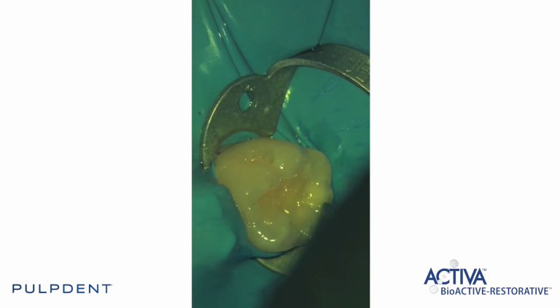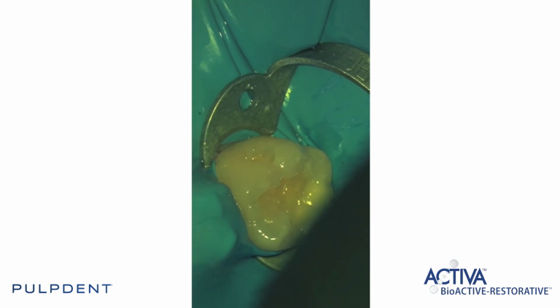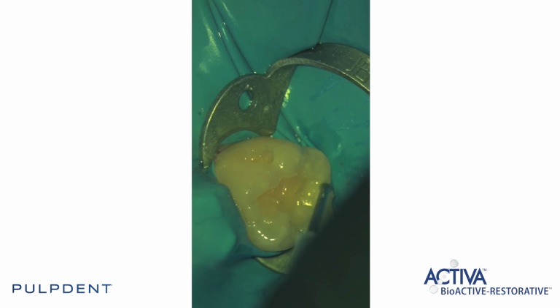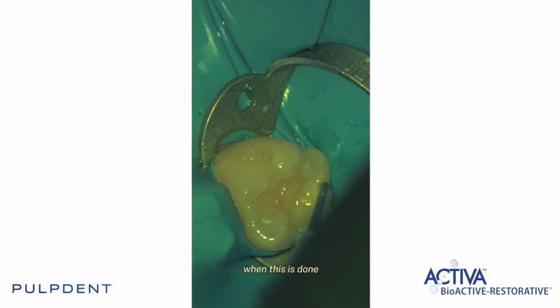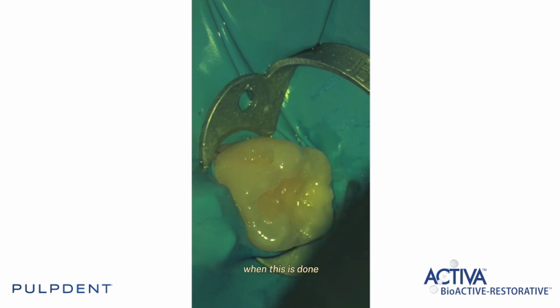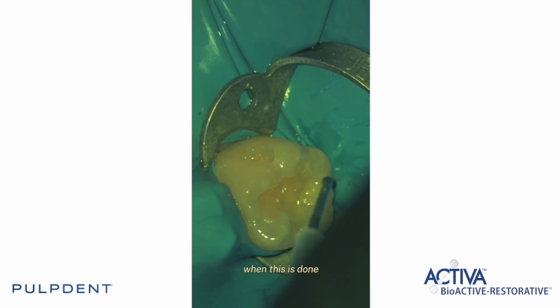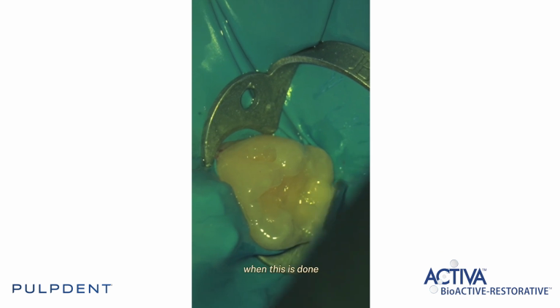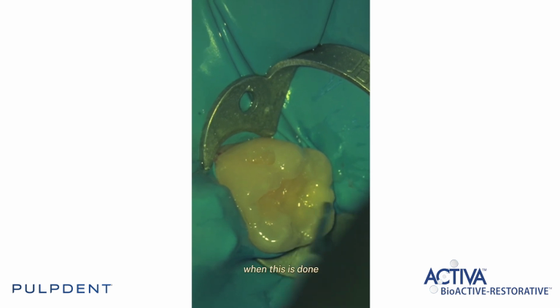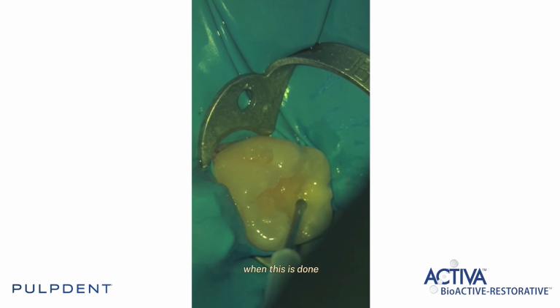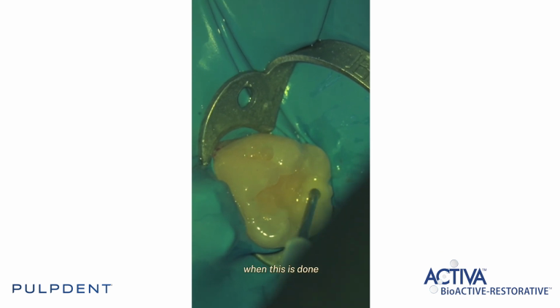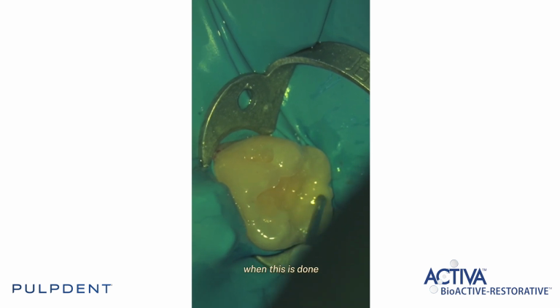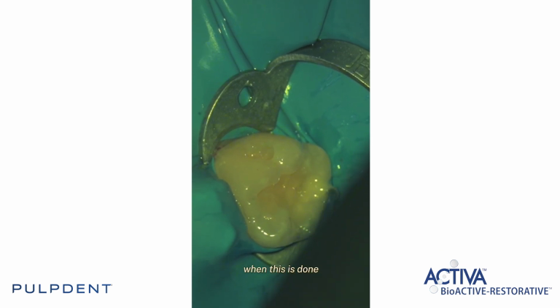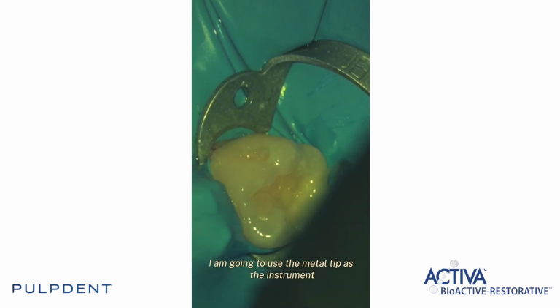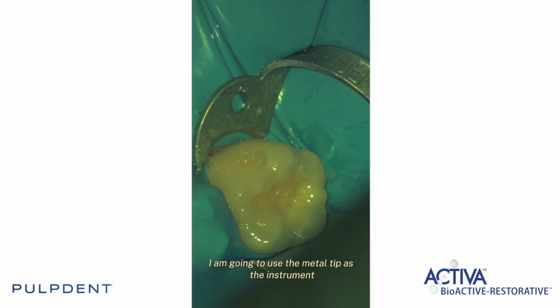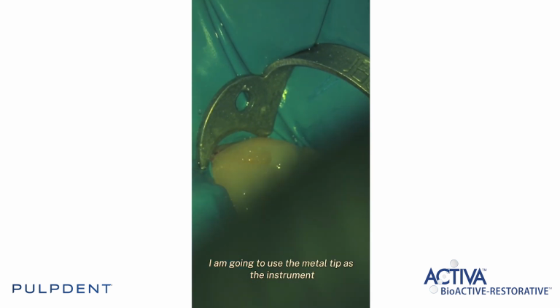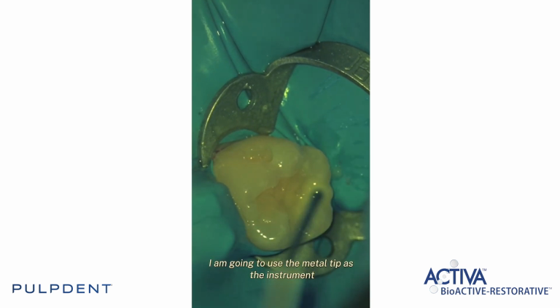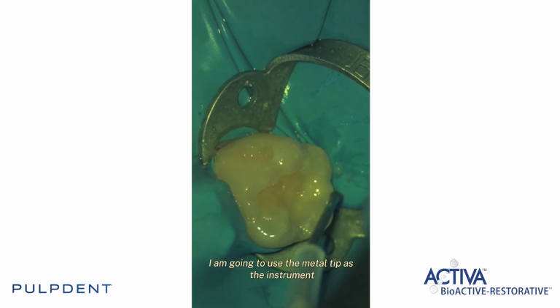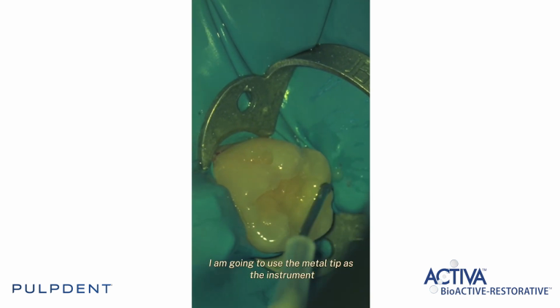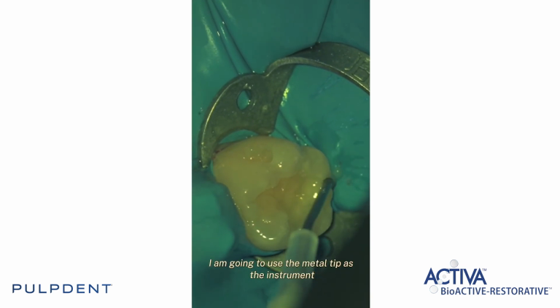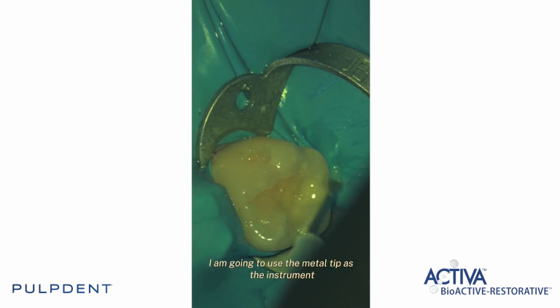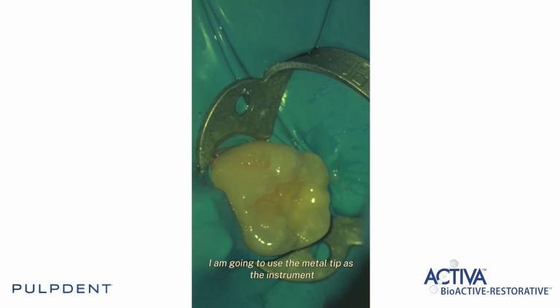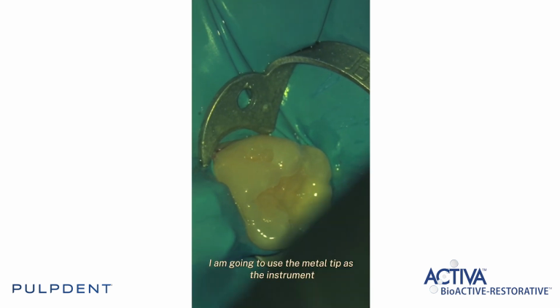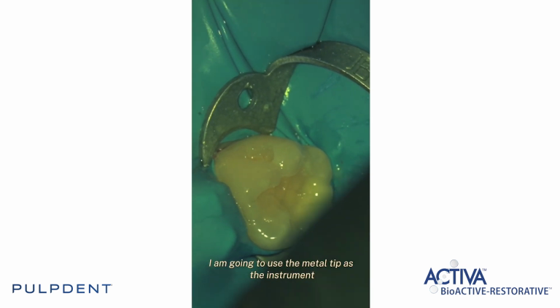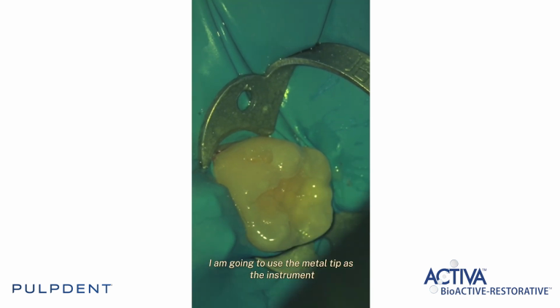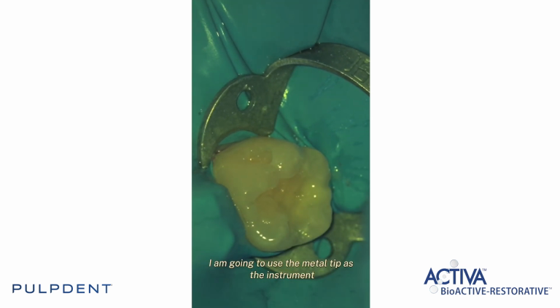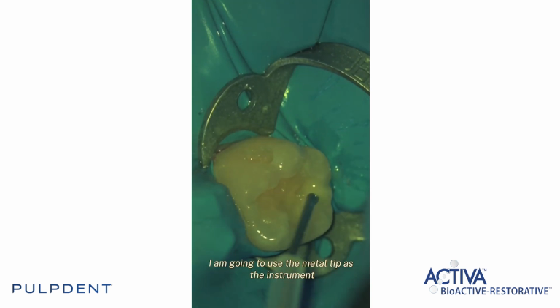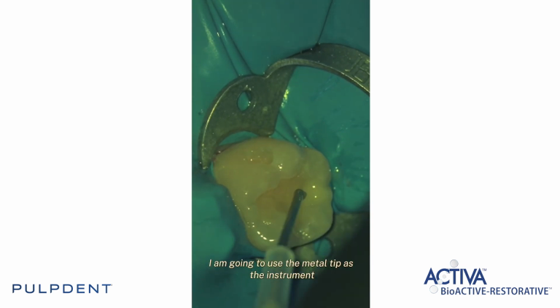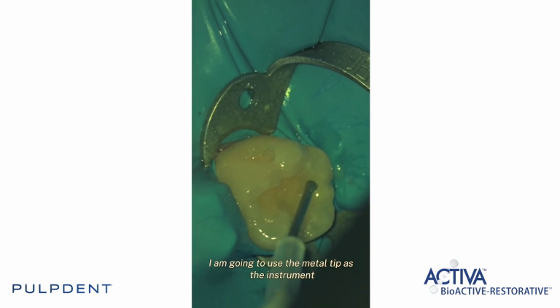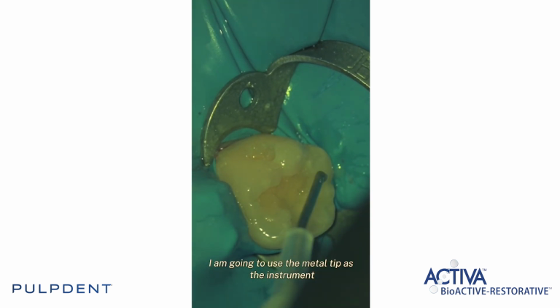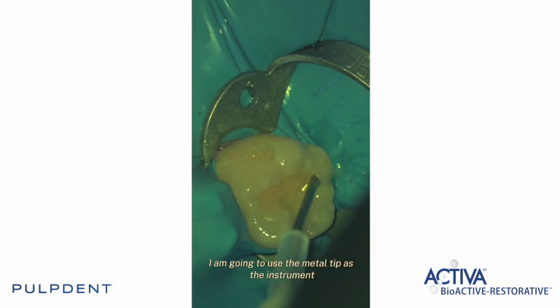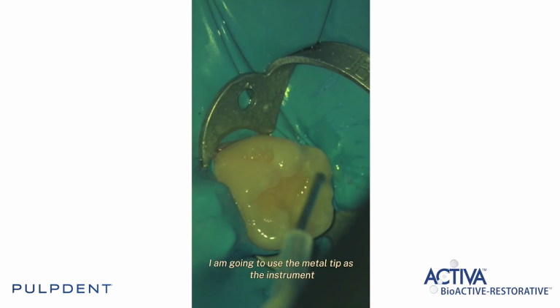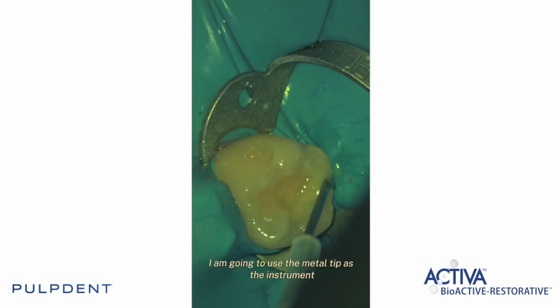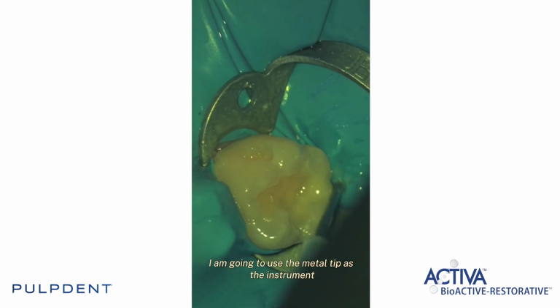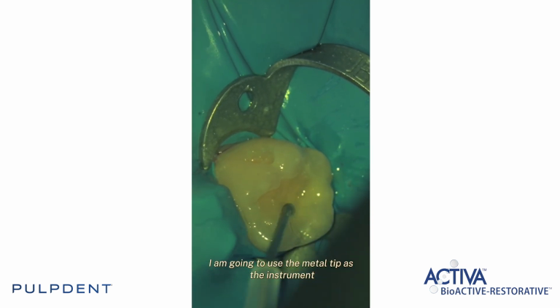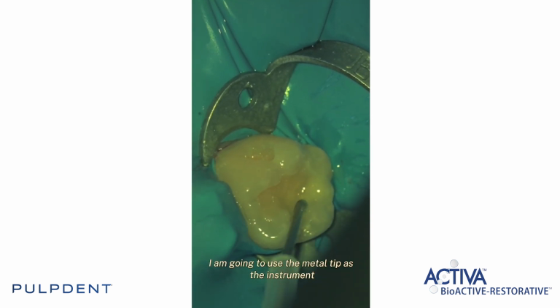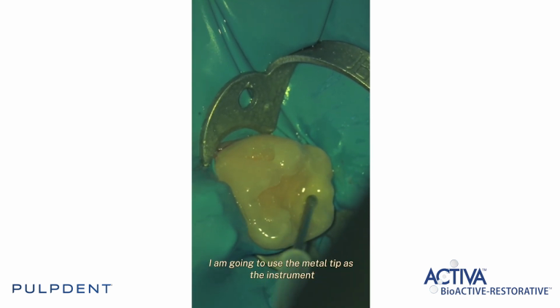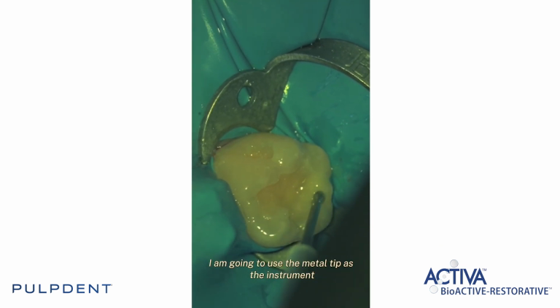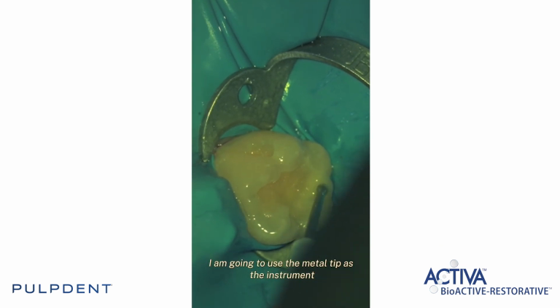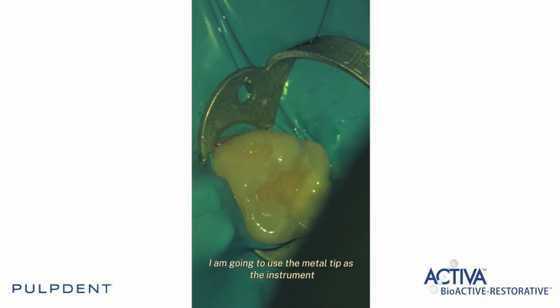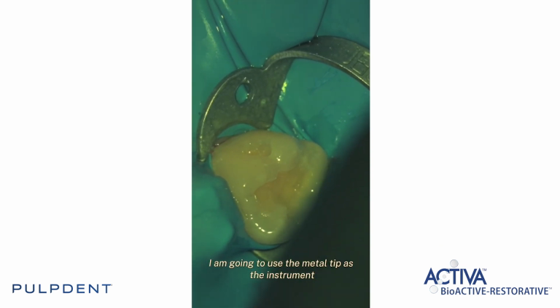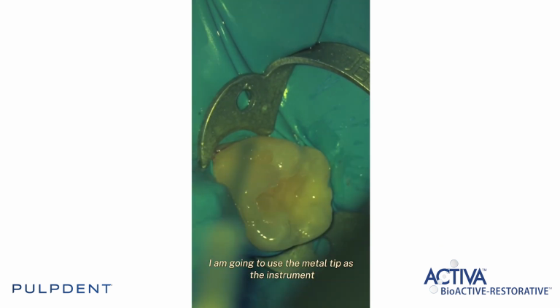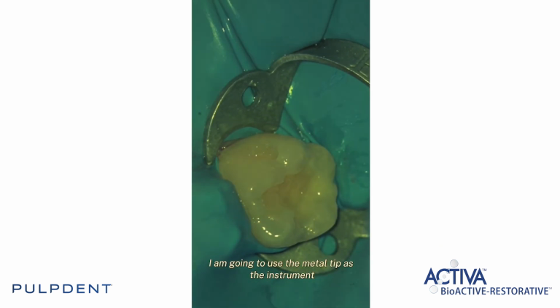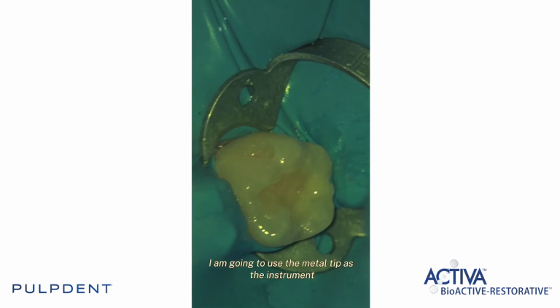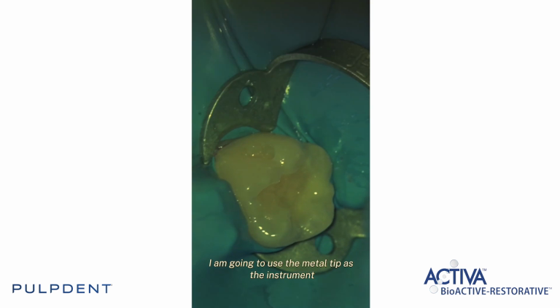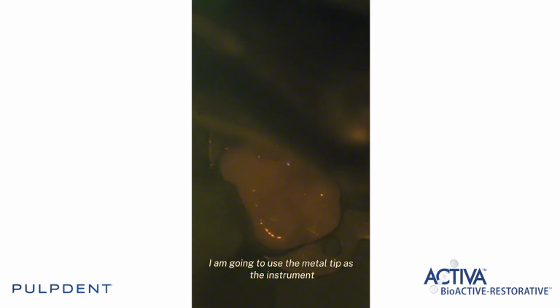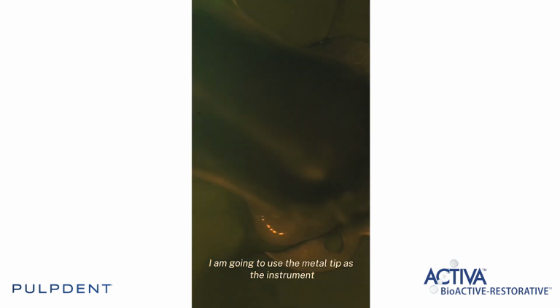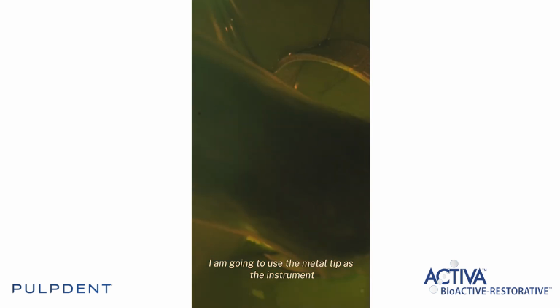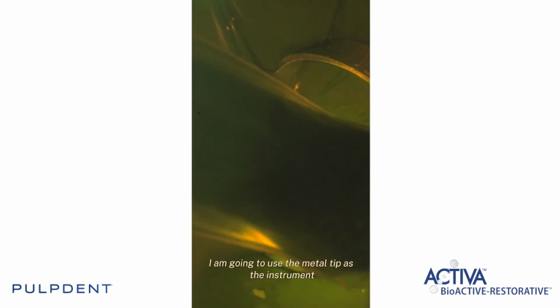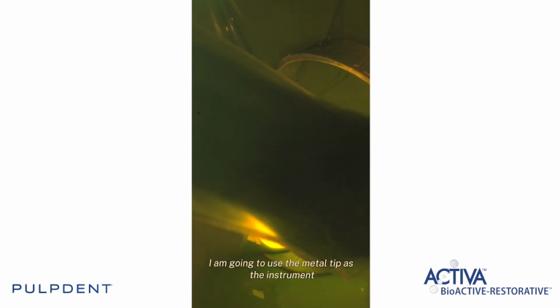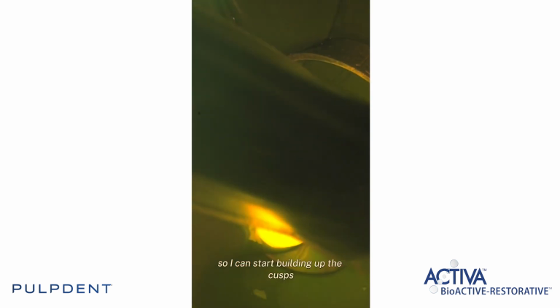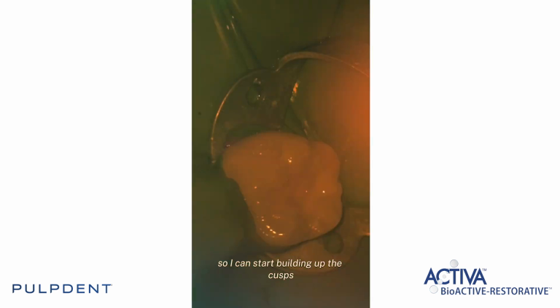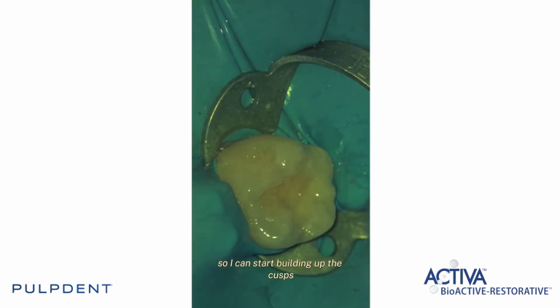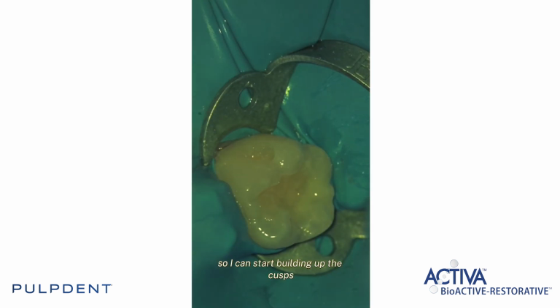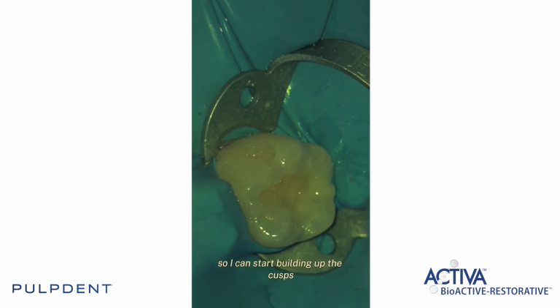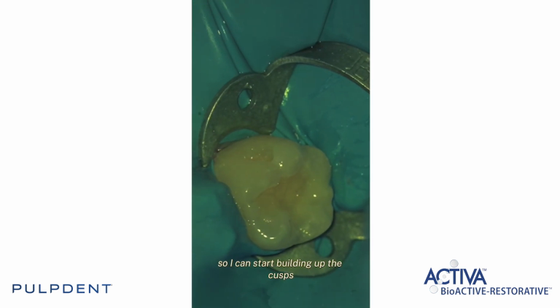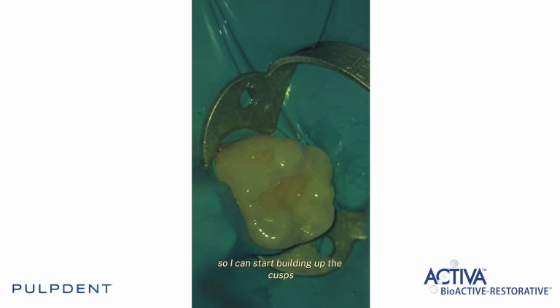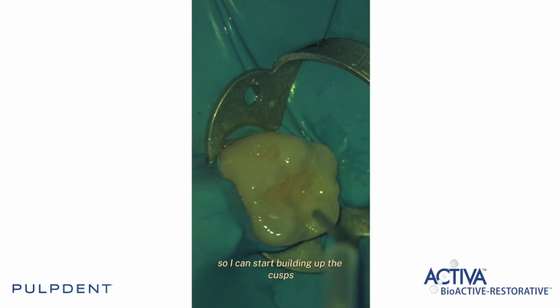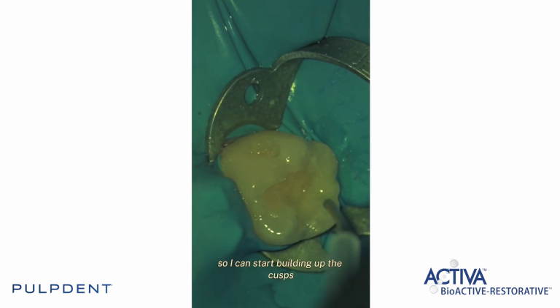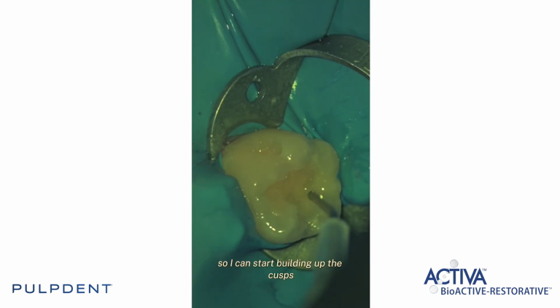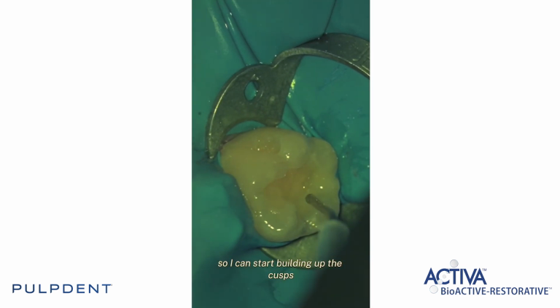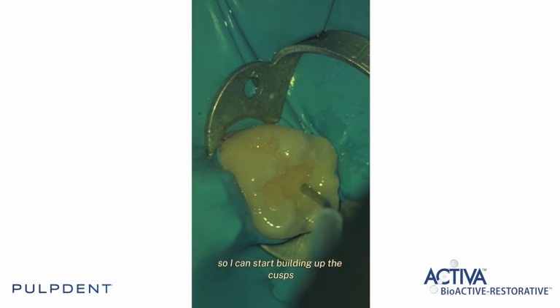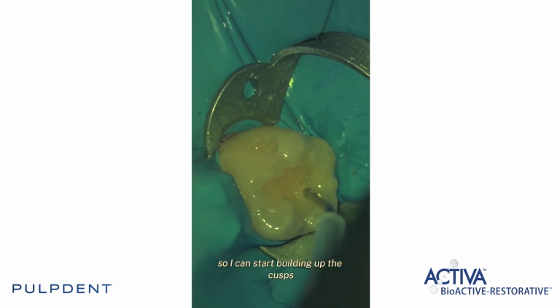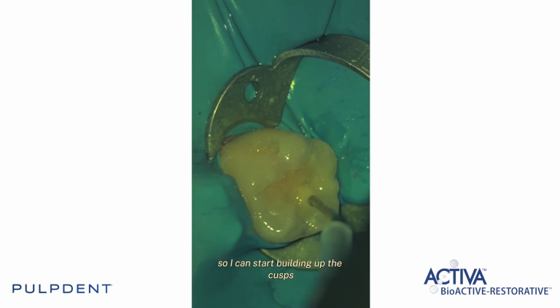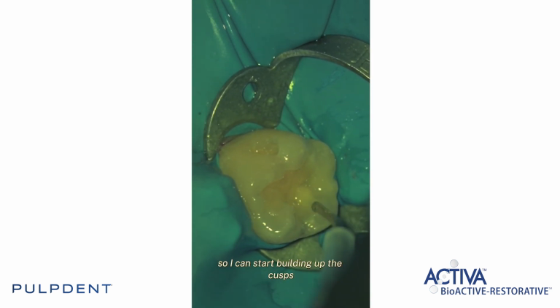When this is done I am going to use the metal tip as the instrument so I can start building up the cusps.